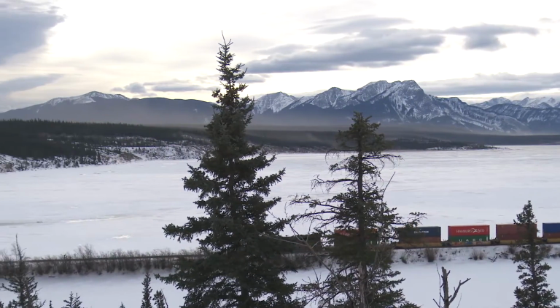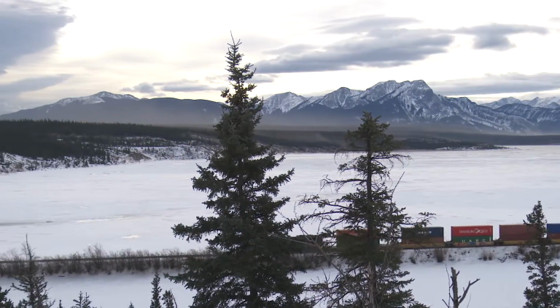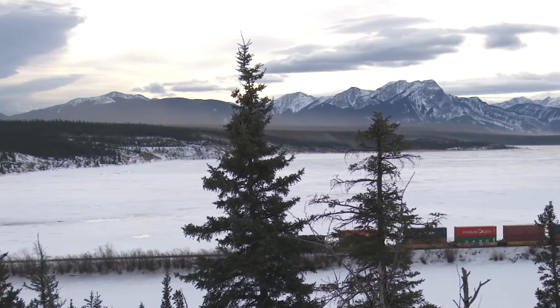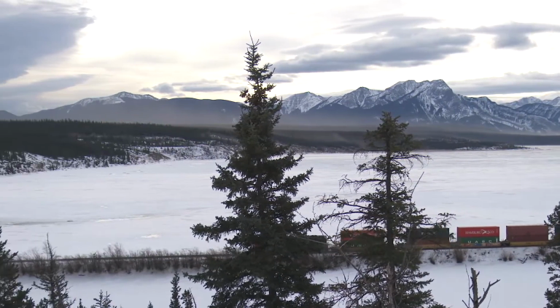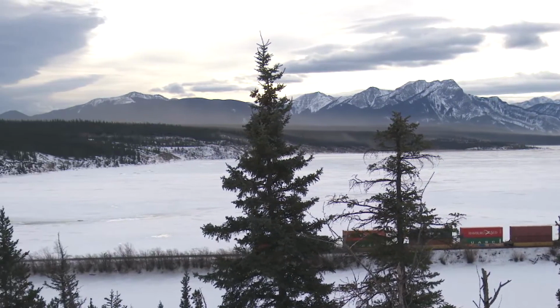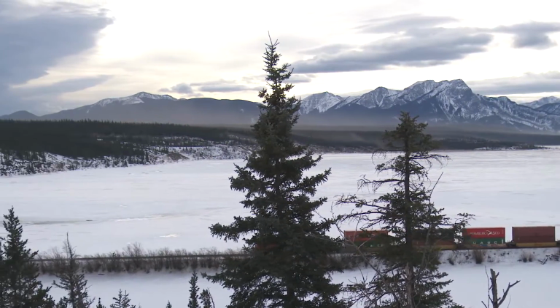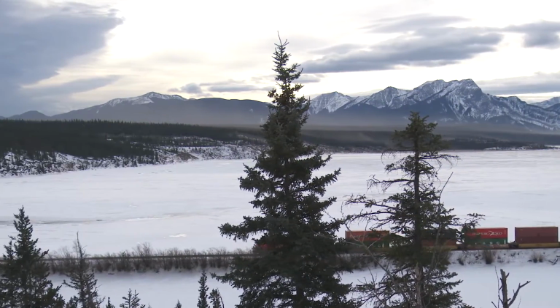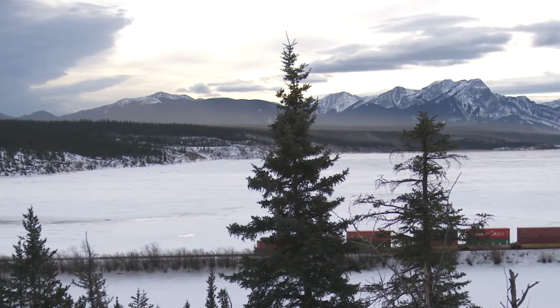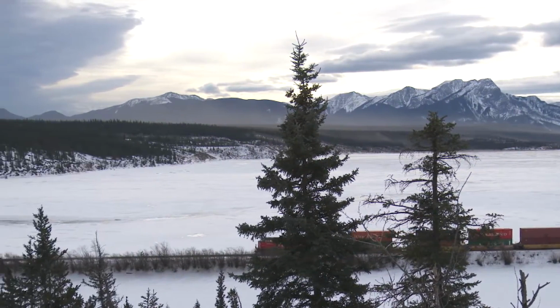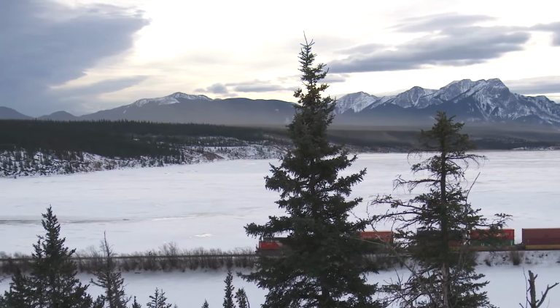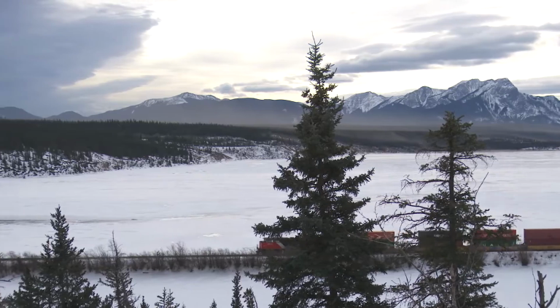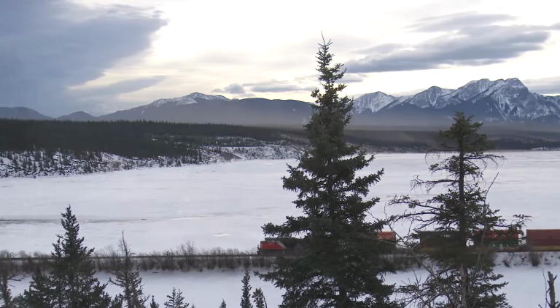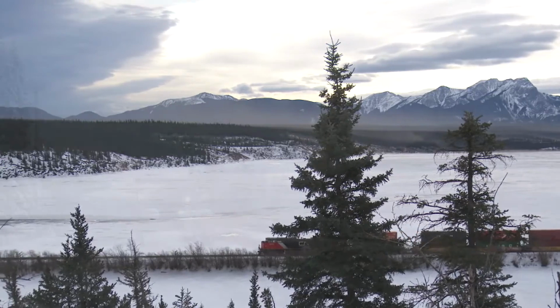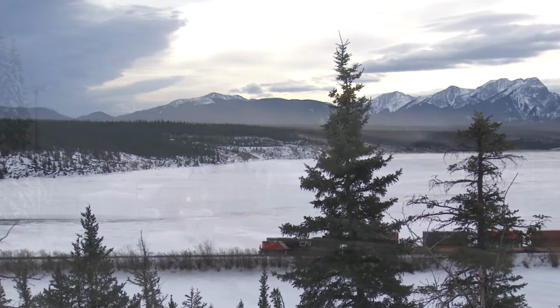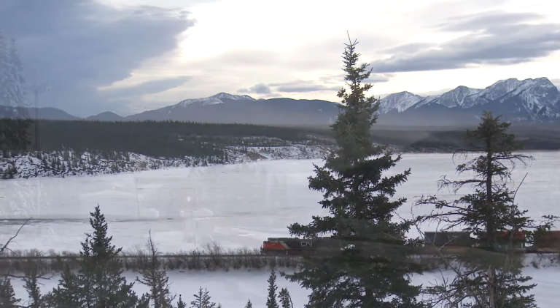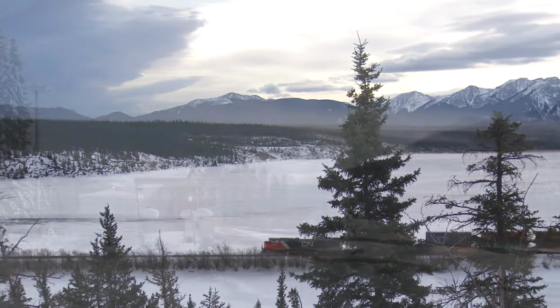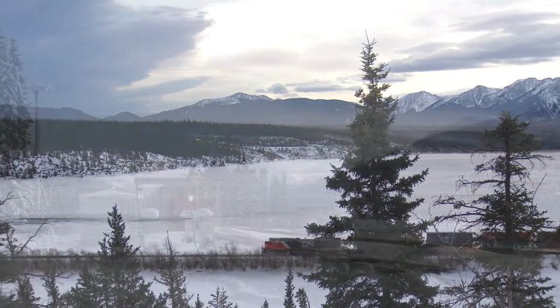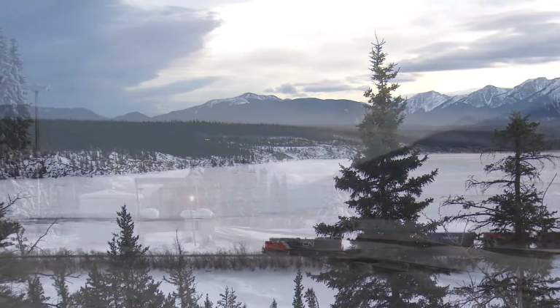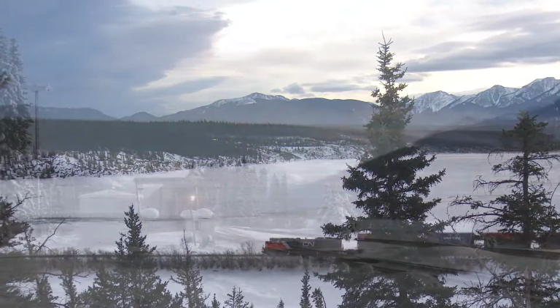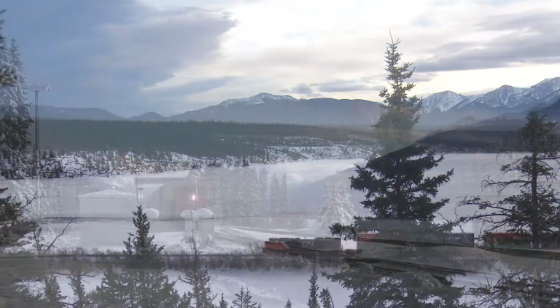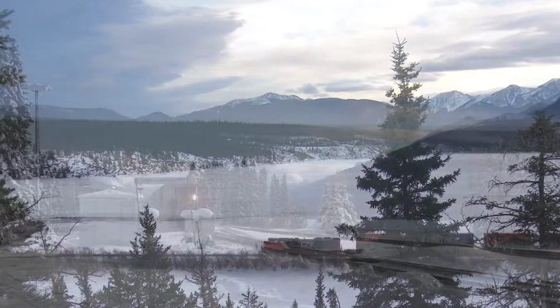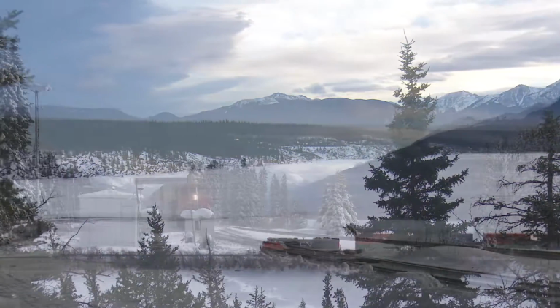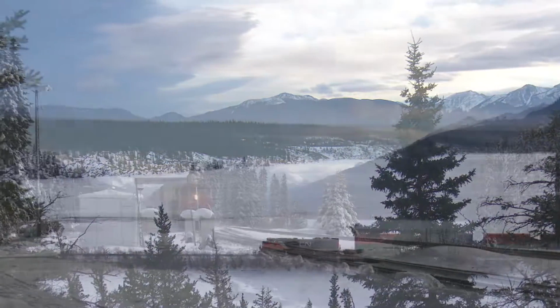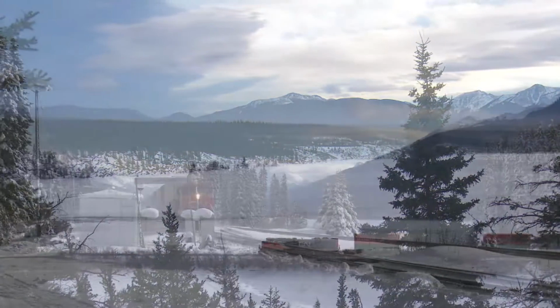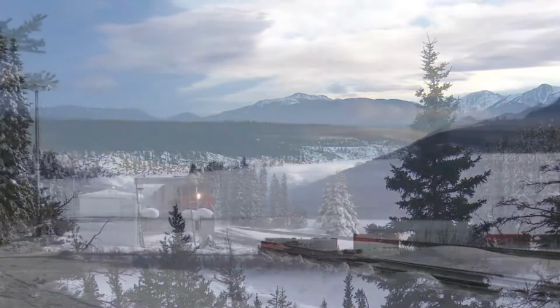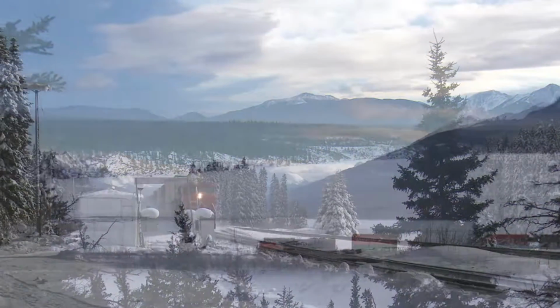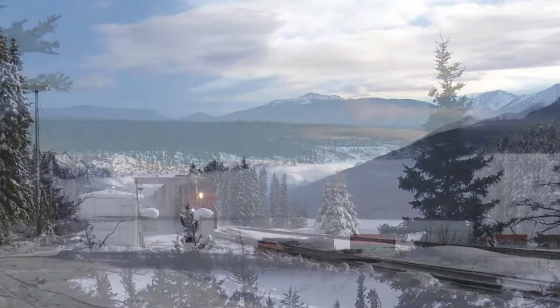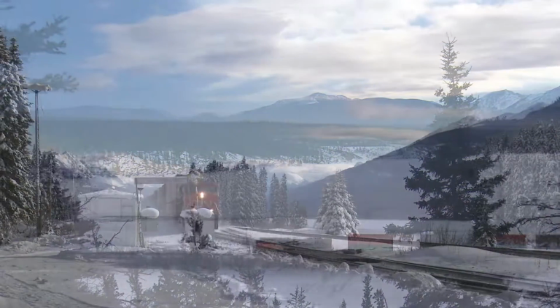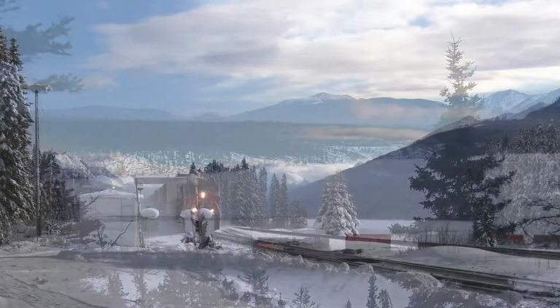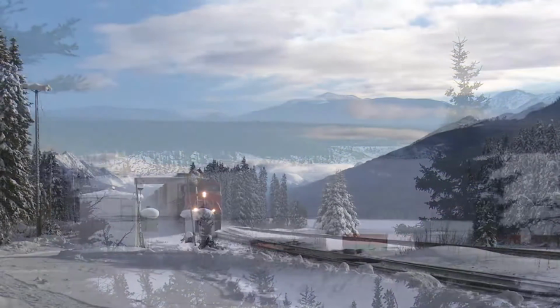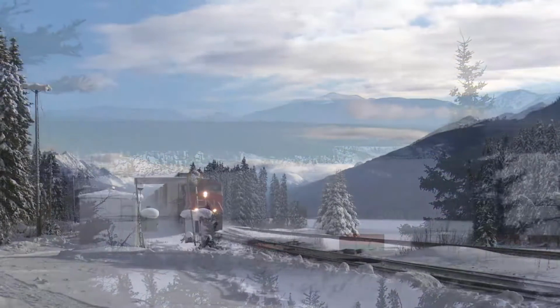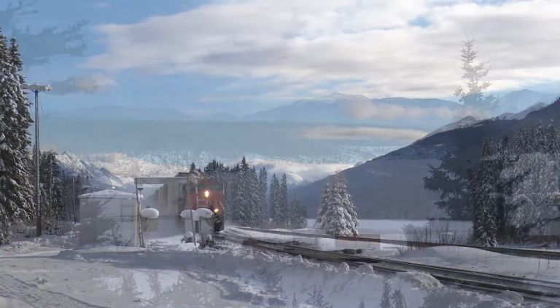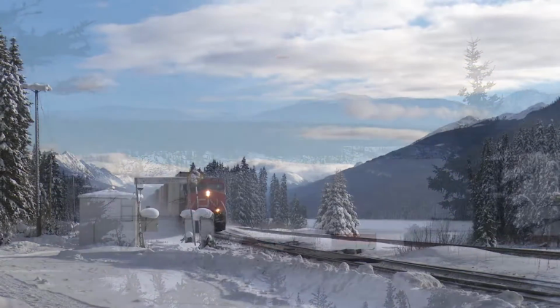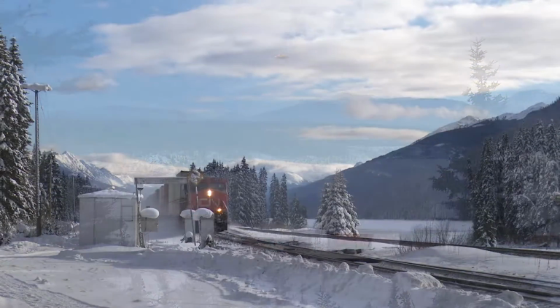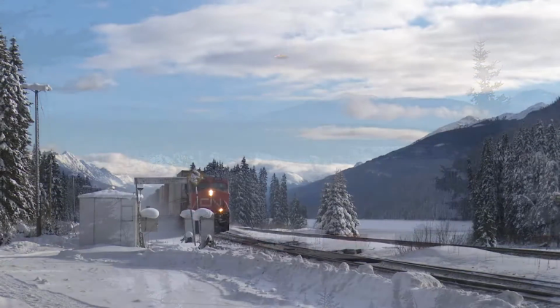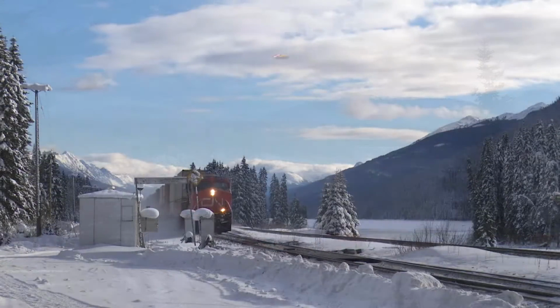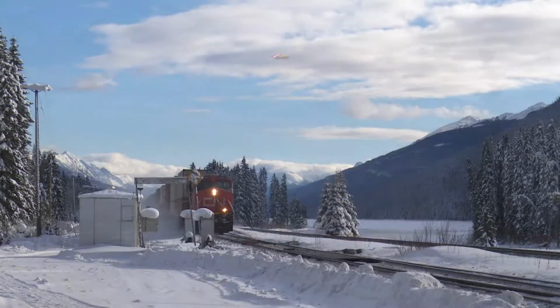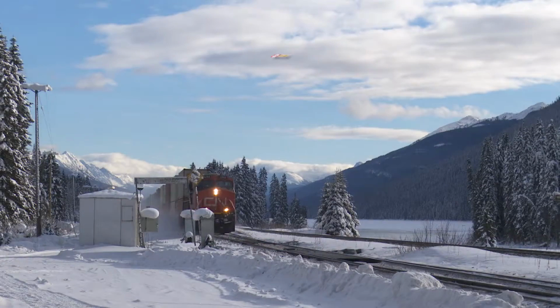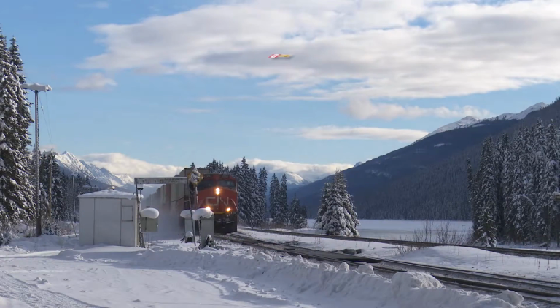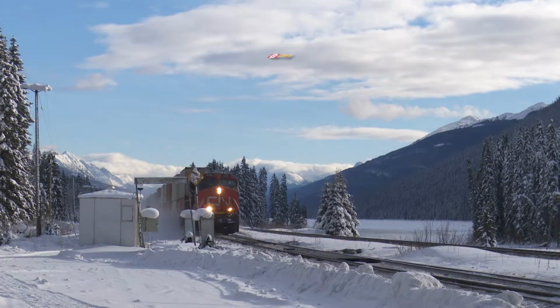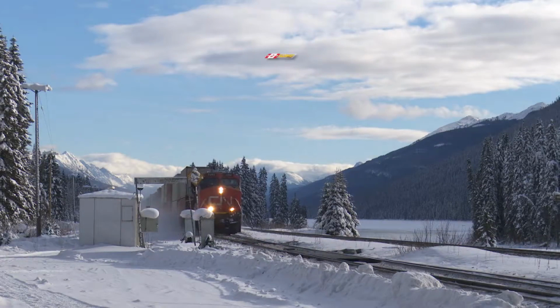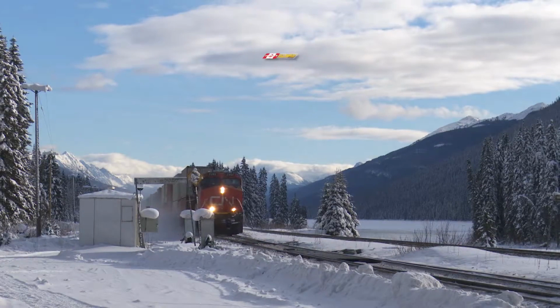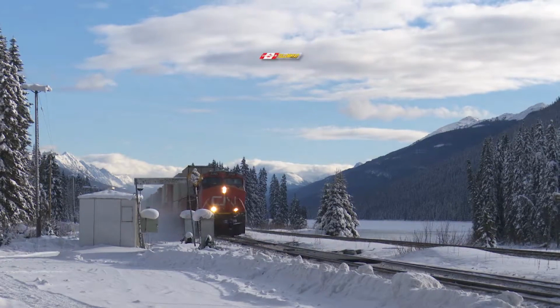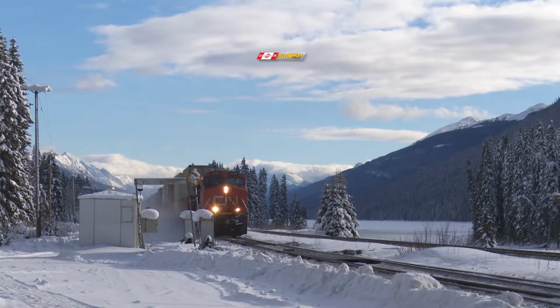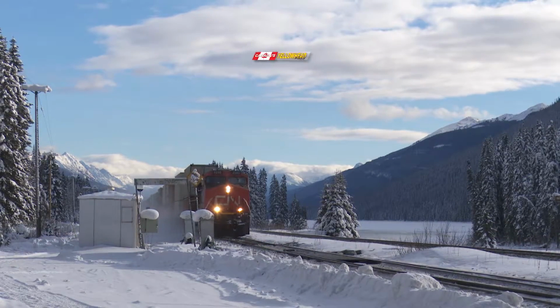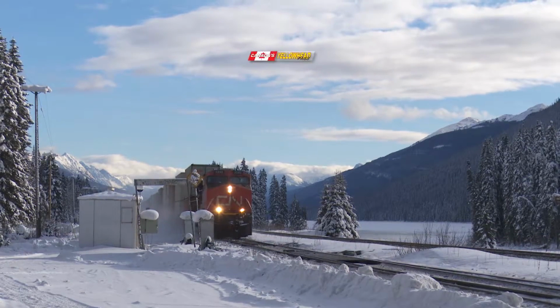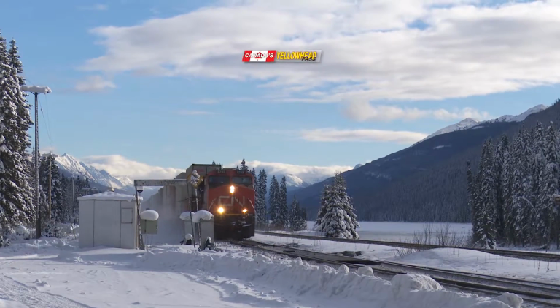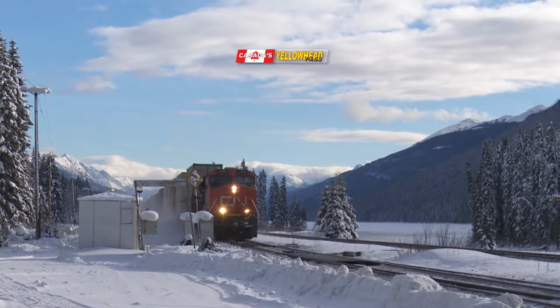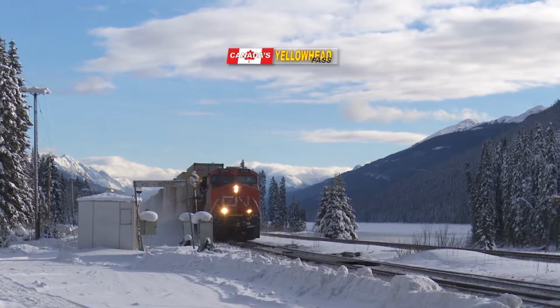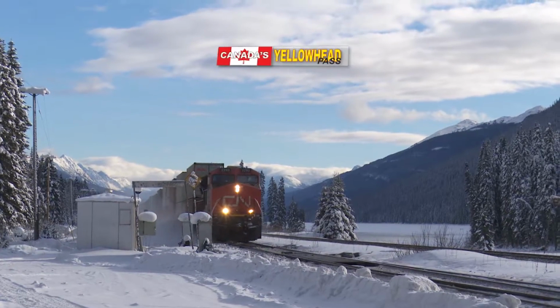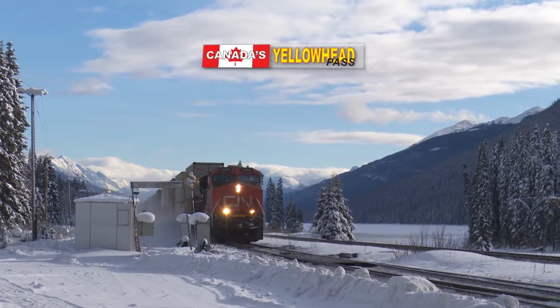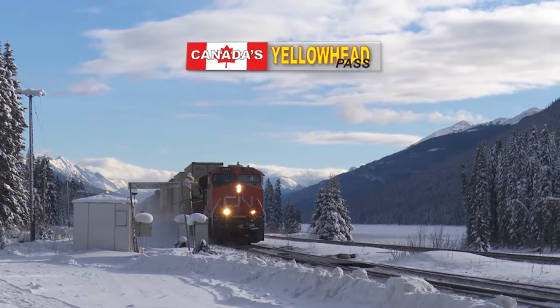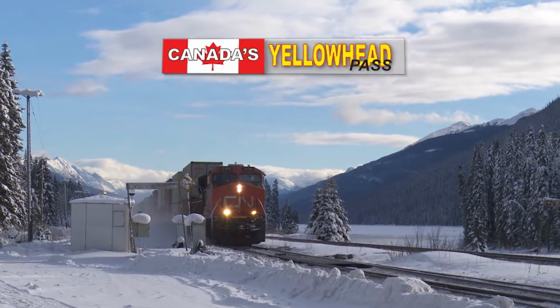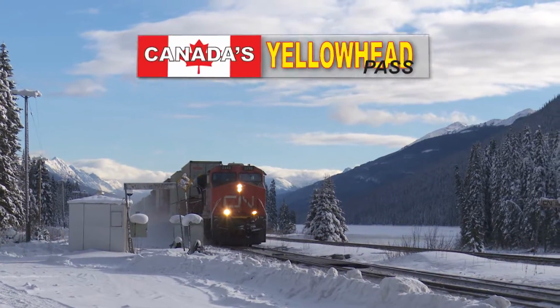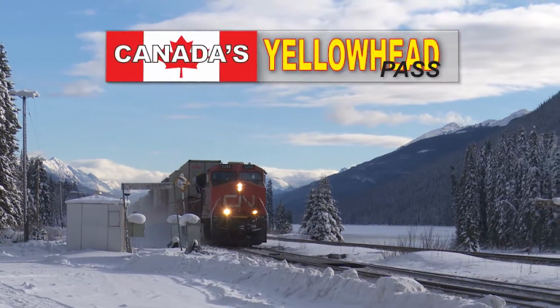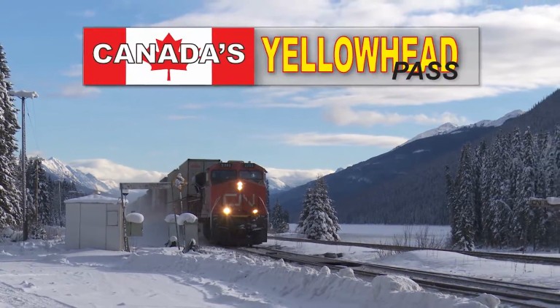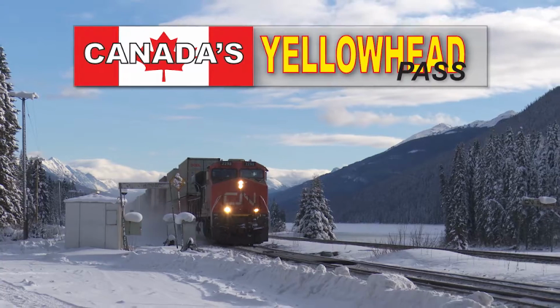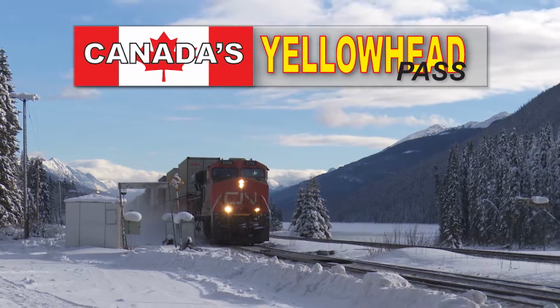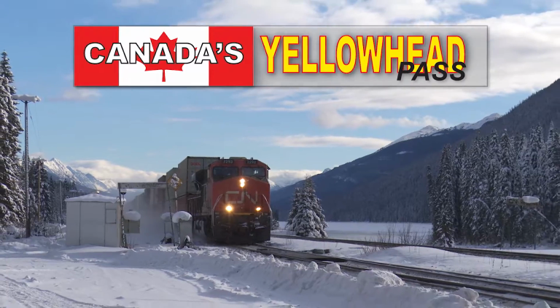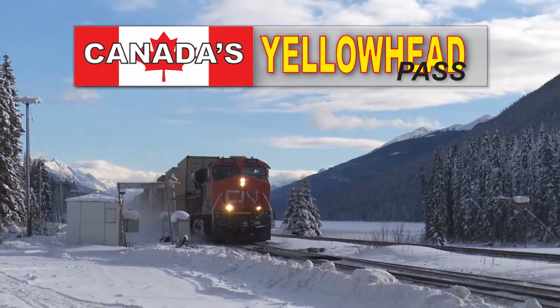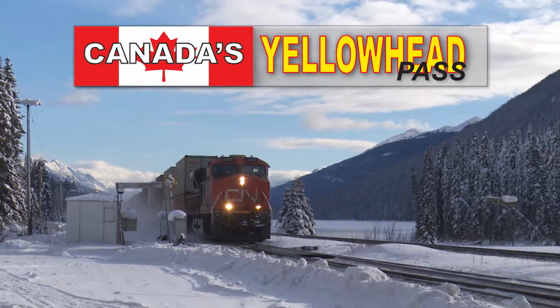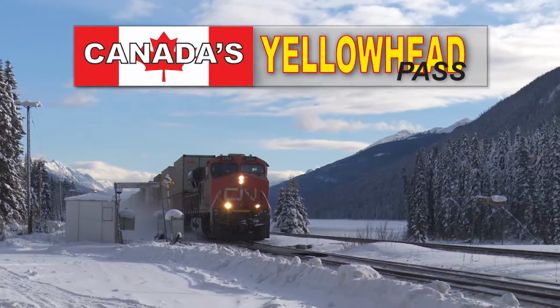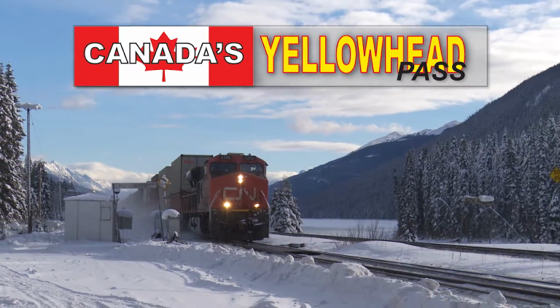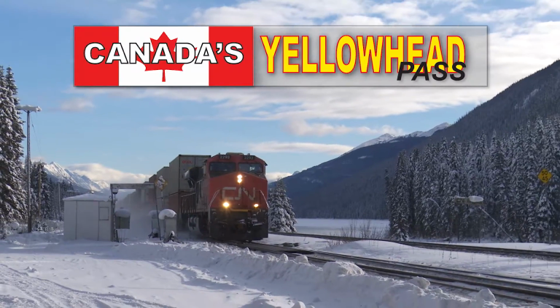Join us for a spectacular railfan adventure you won't soon forget — Canada's Yellowhead Pass.